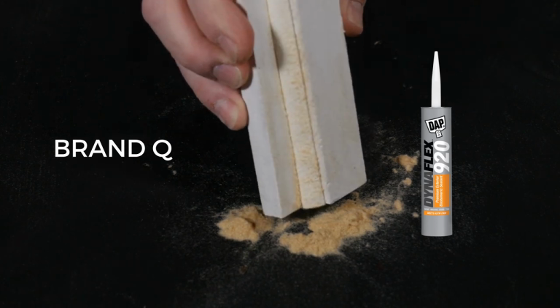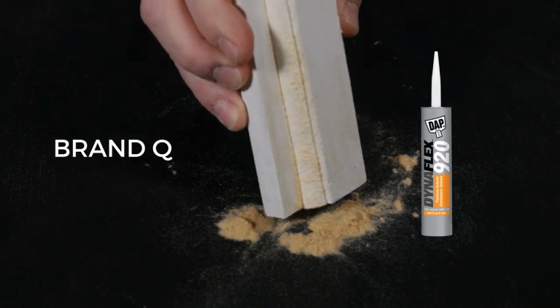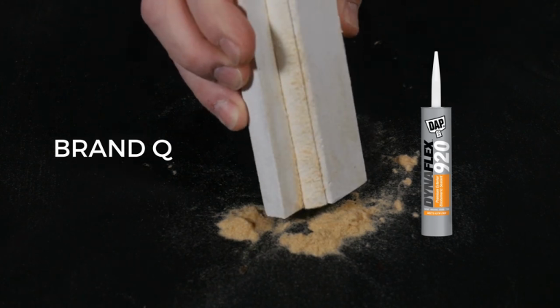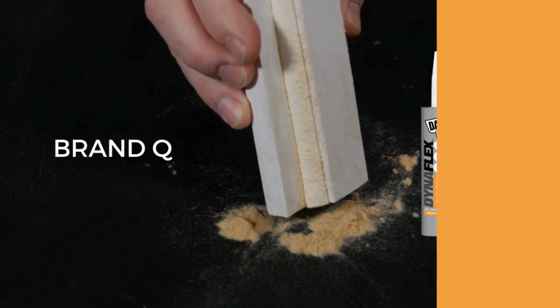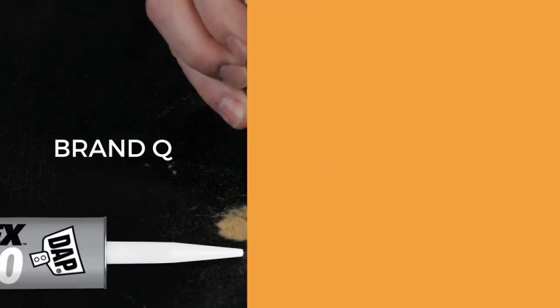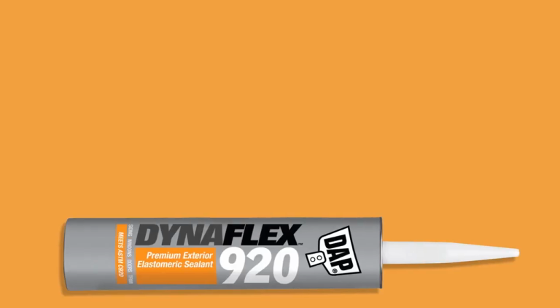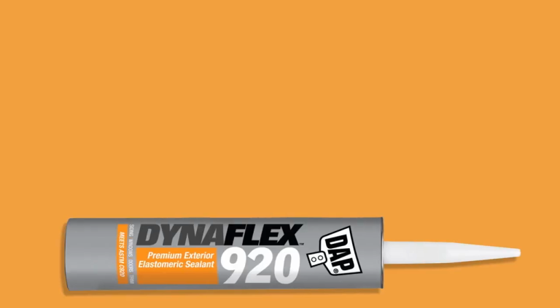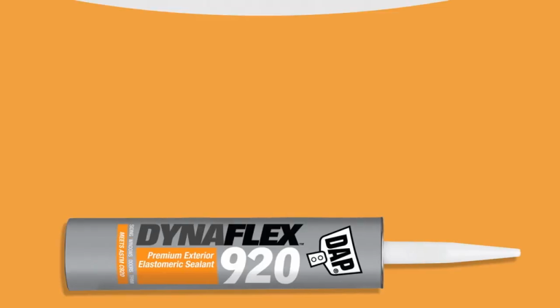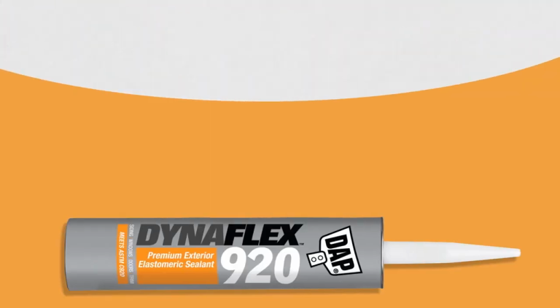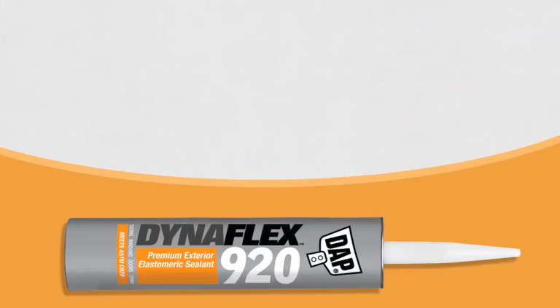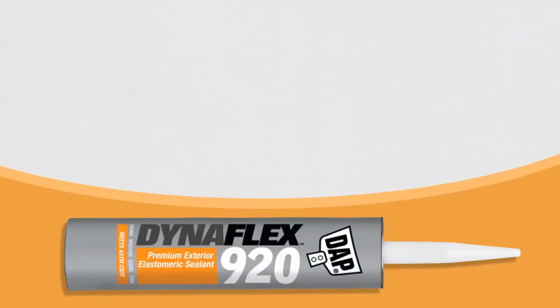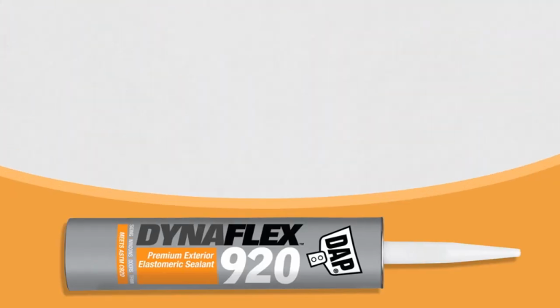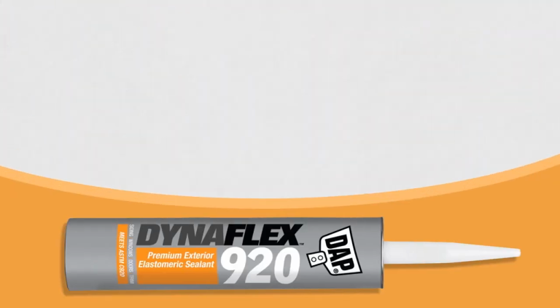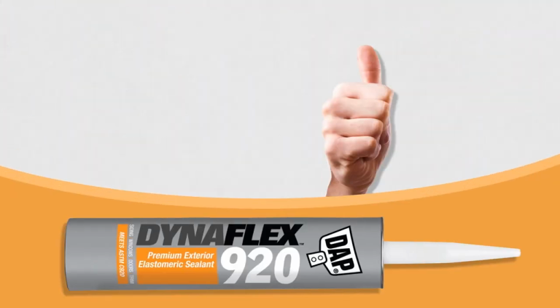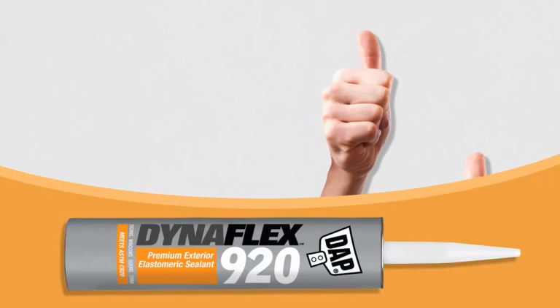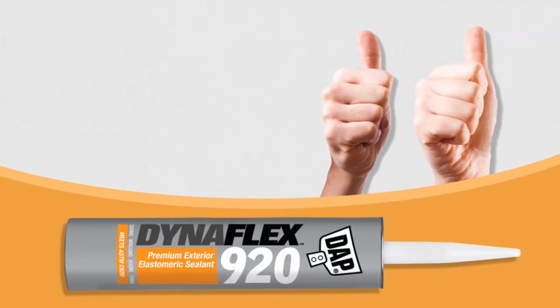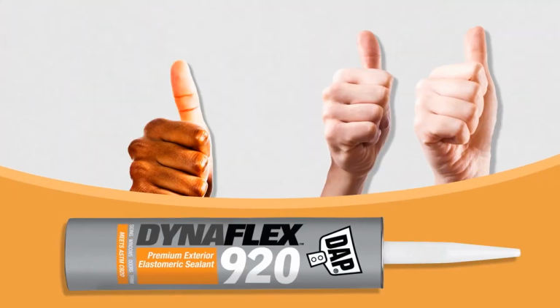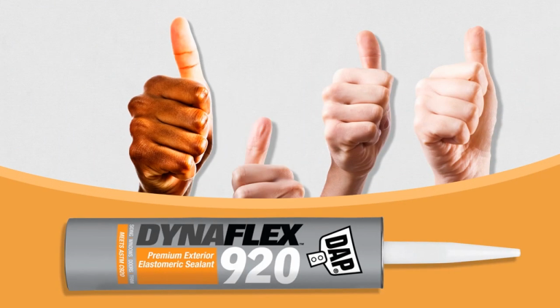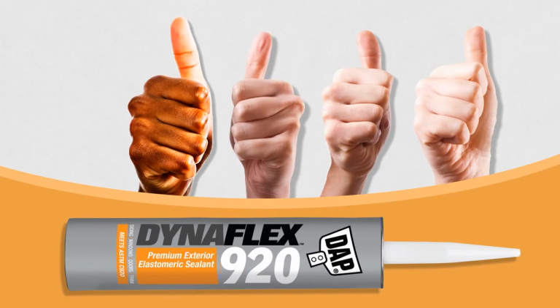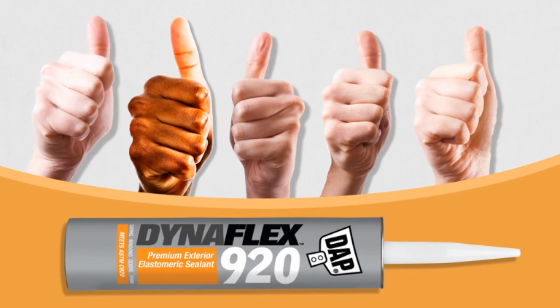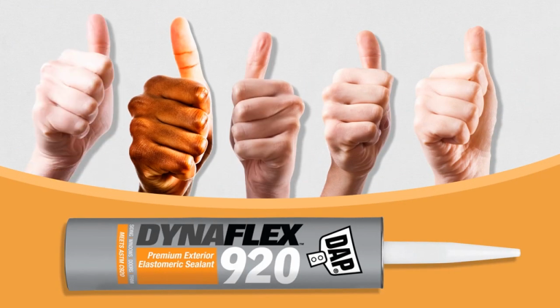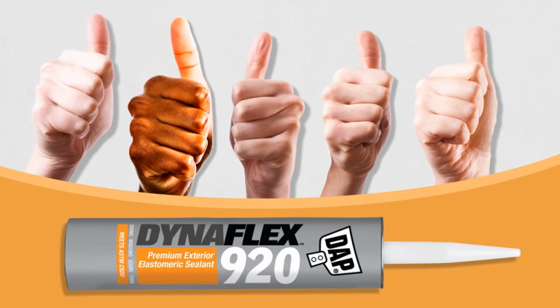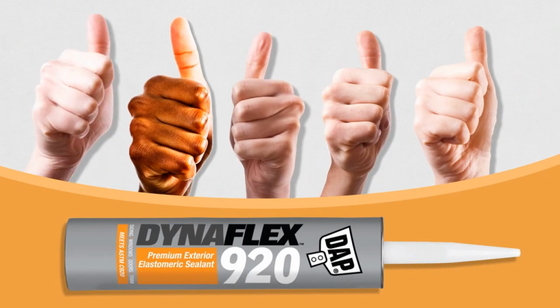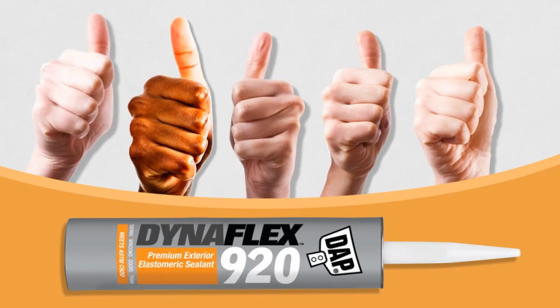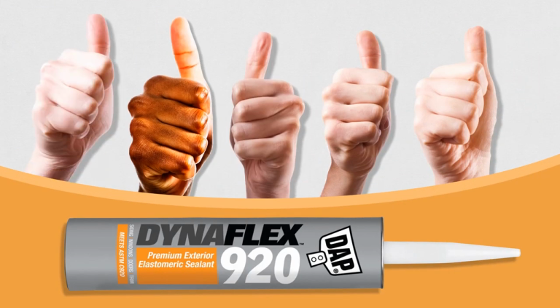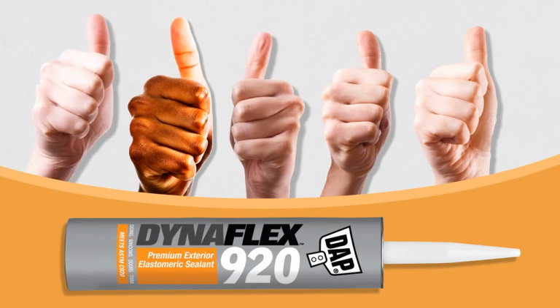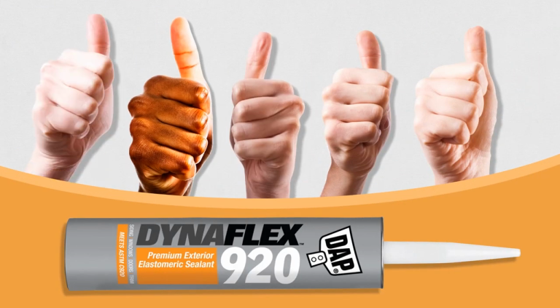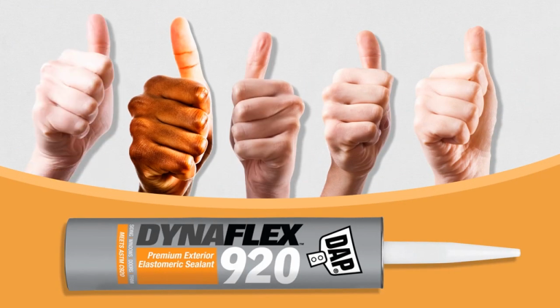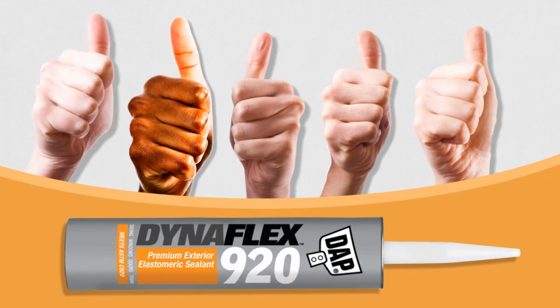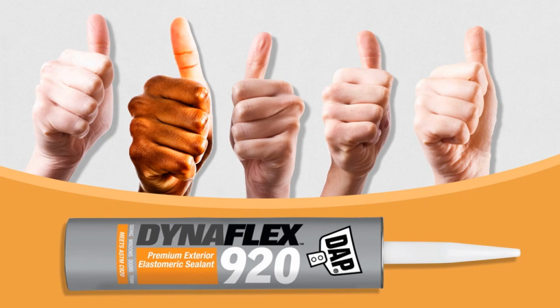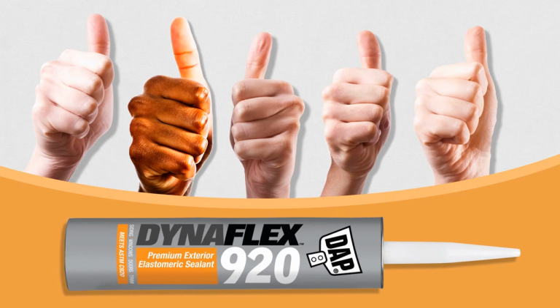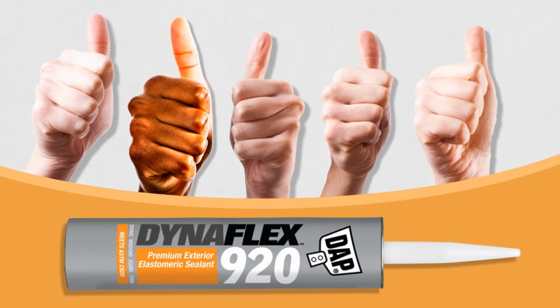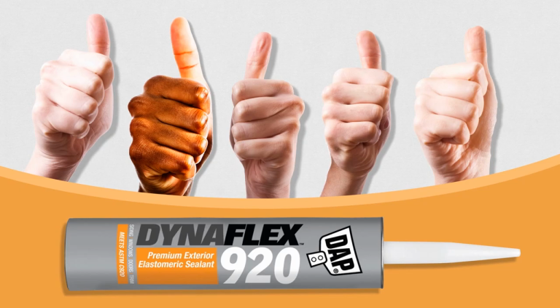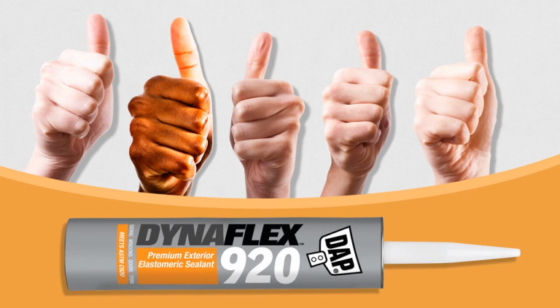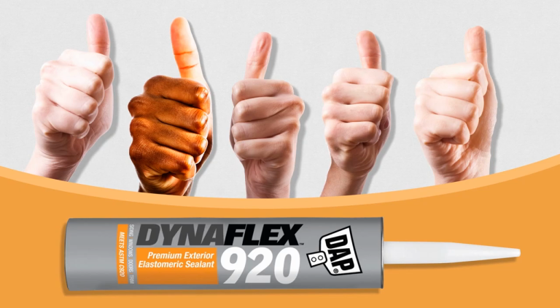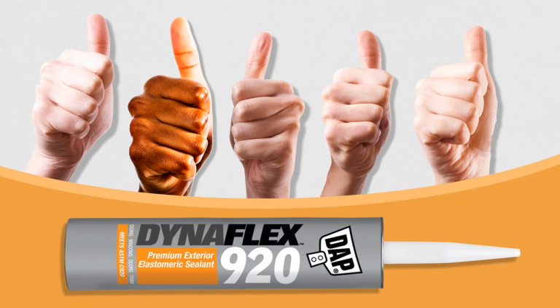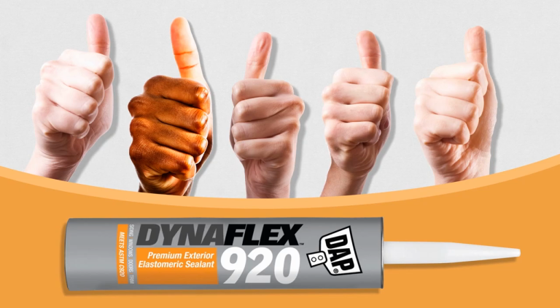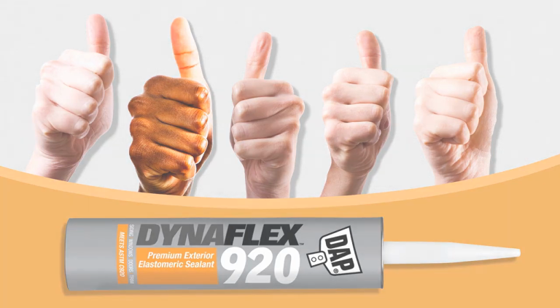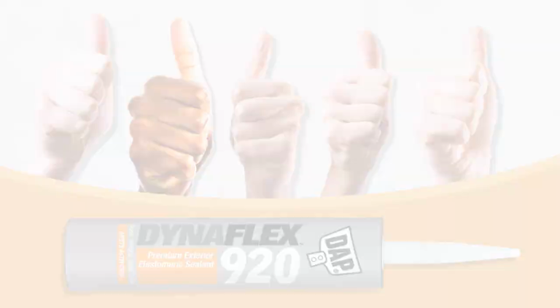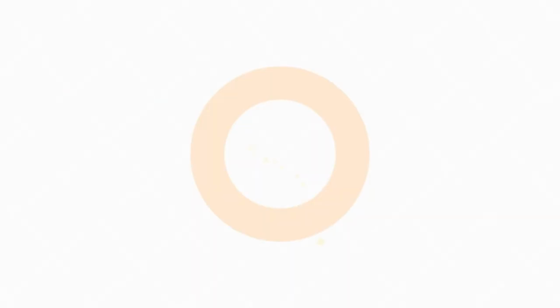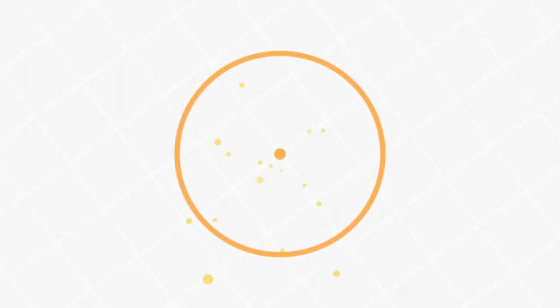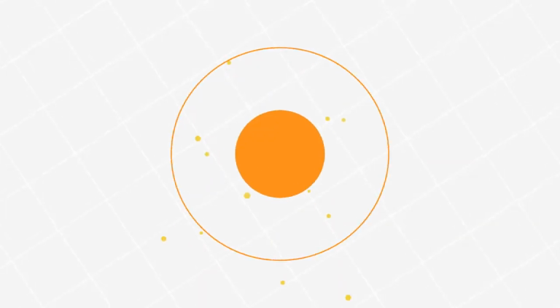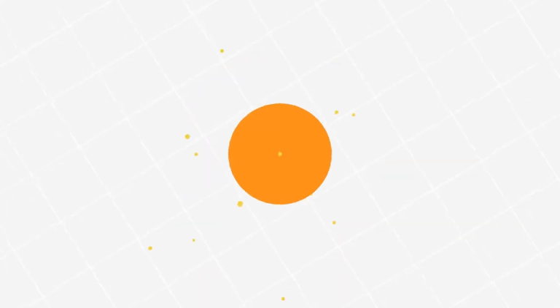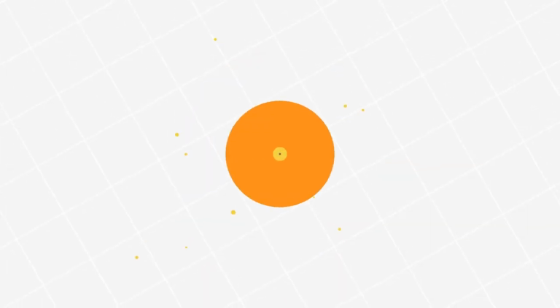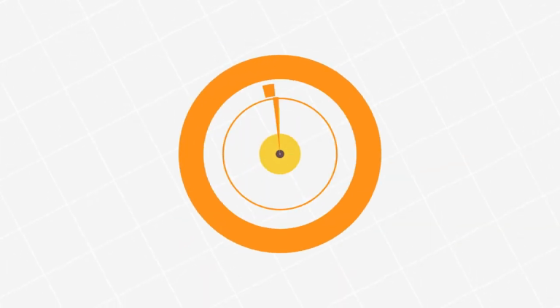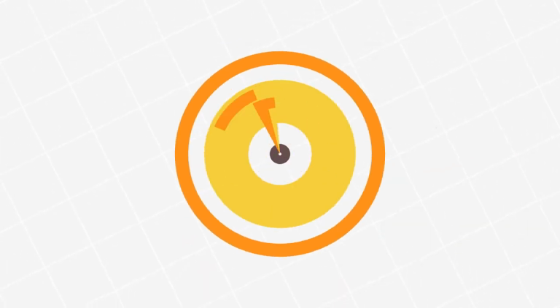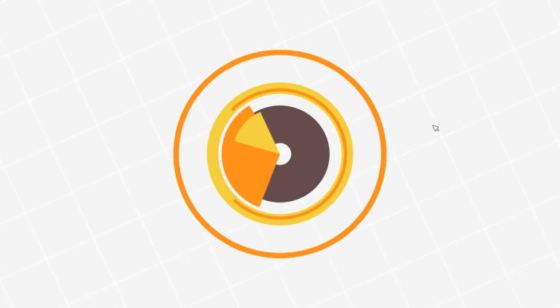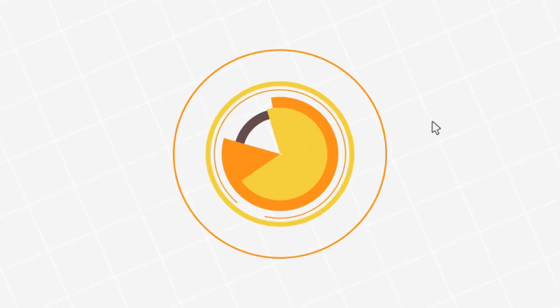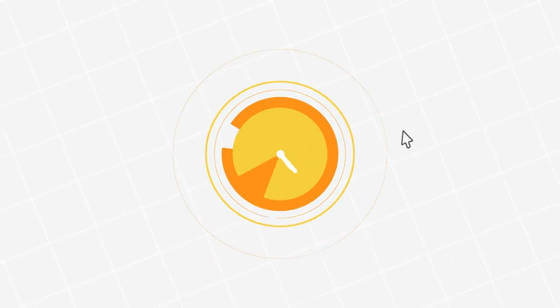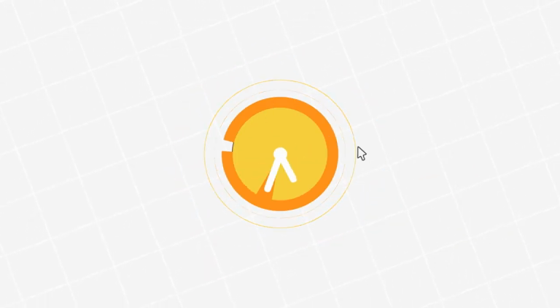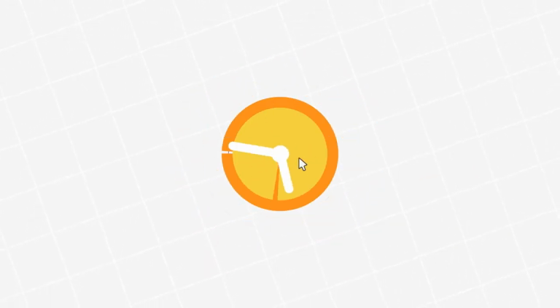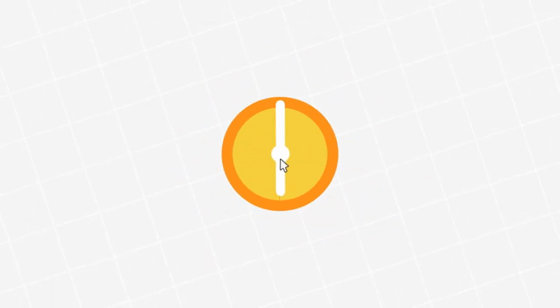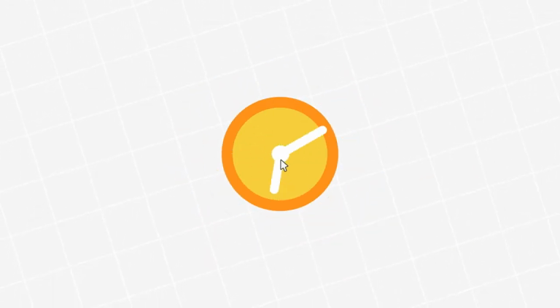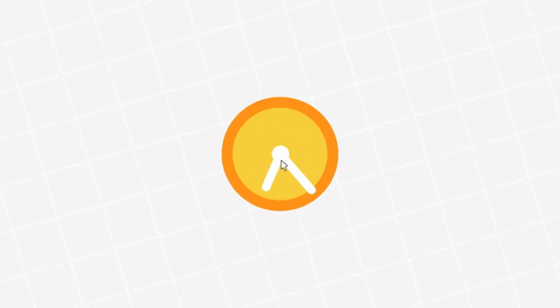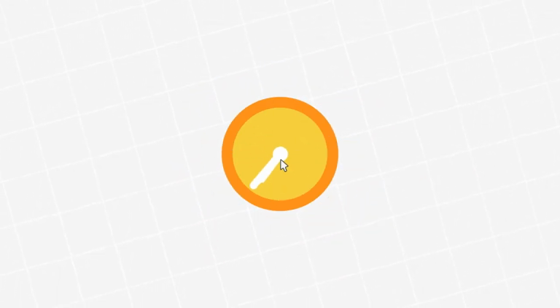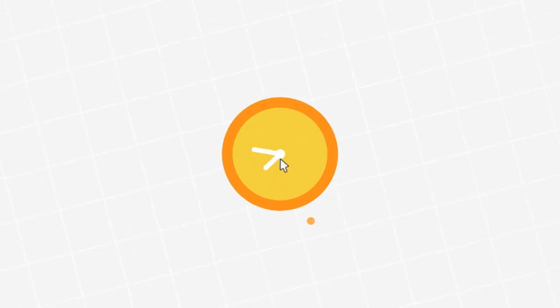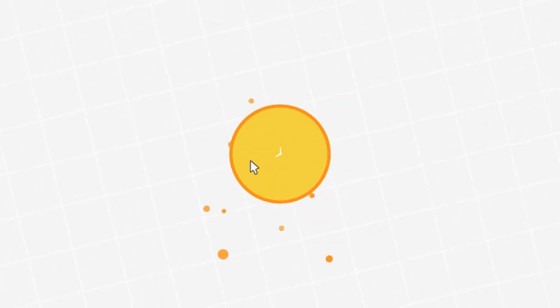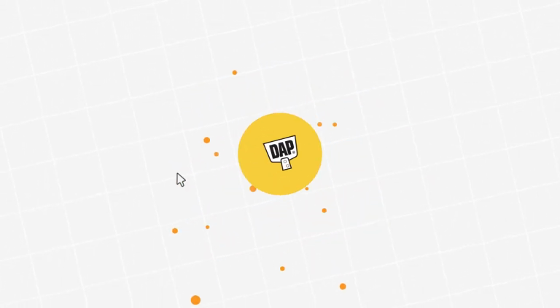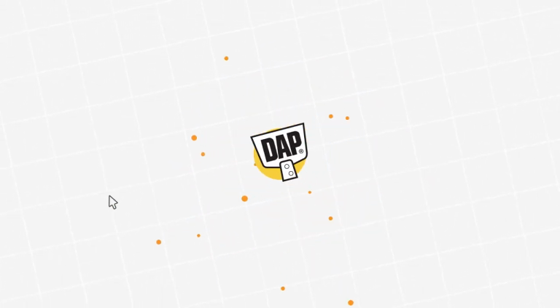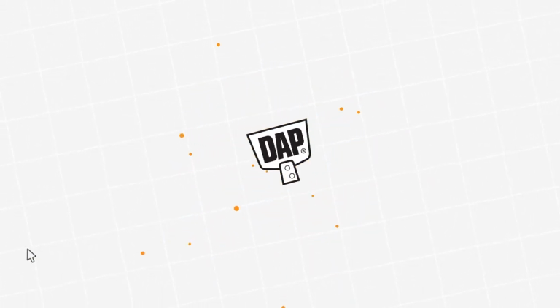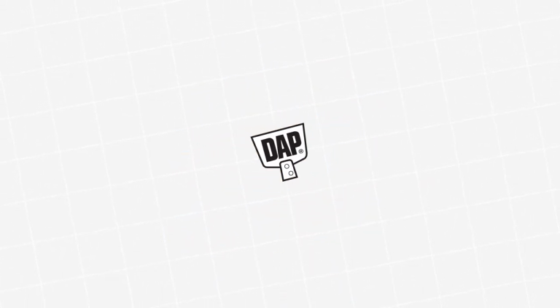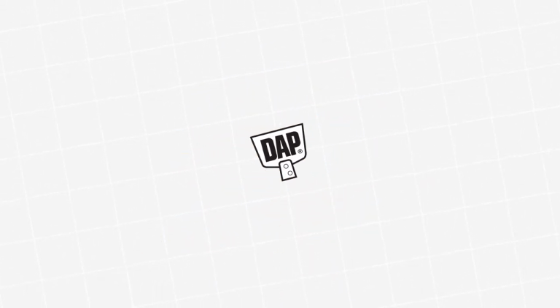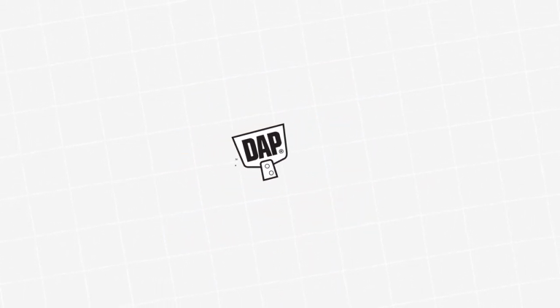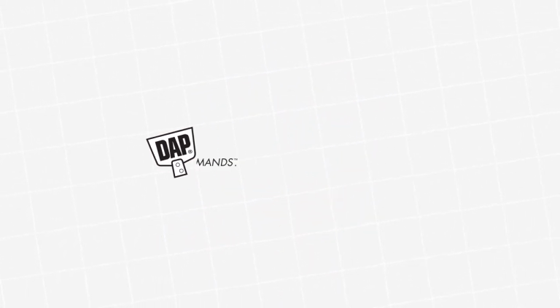No wonder more and more Pros prefer DynaFlex 920. For more information on the DAP Spec line, find us online at DAPSpecline.com.